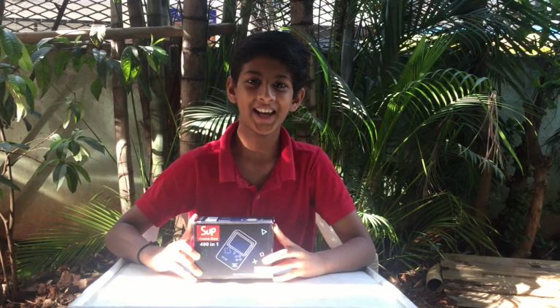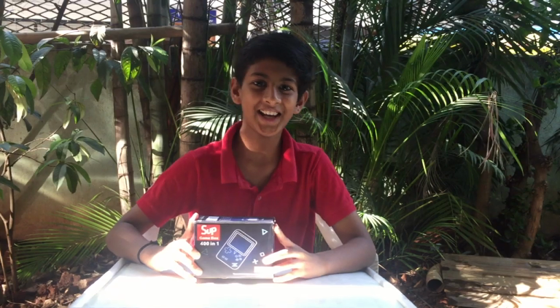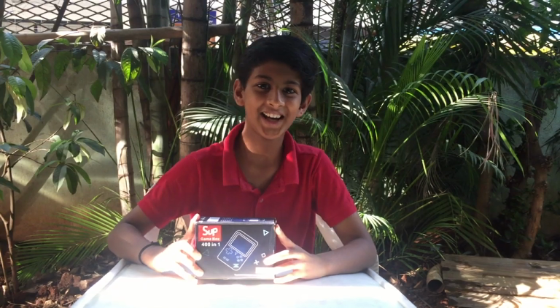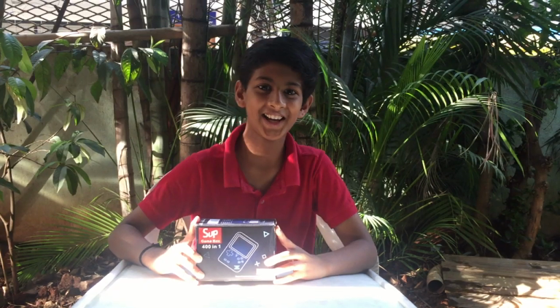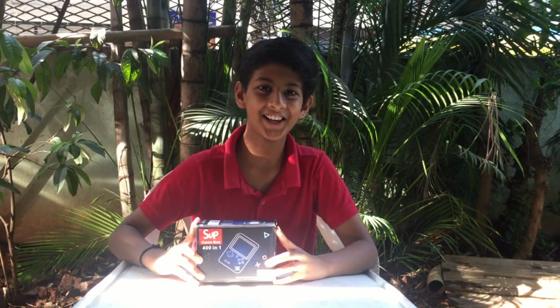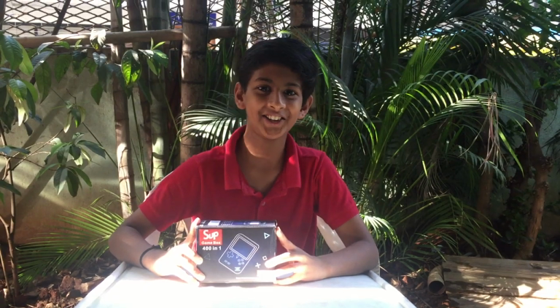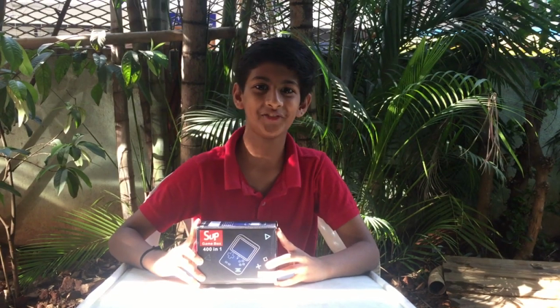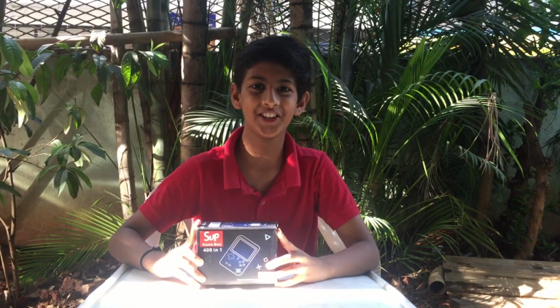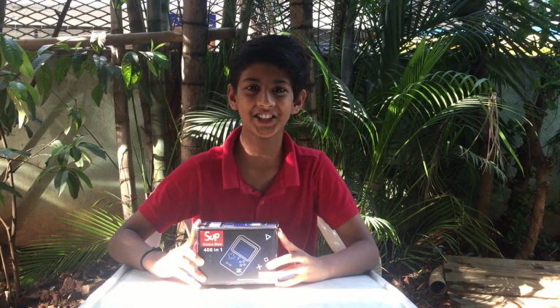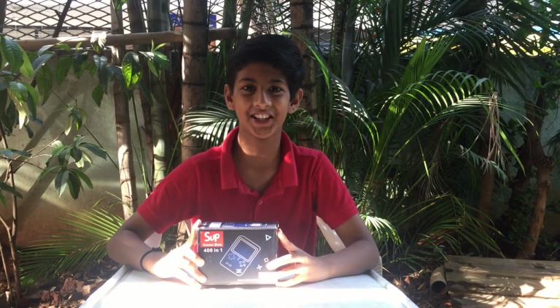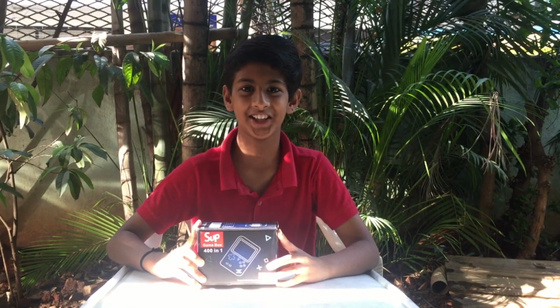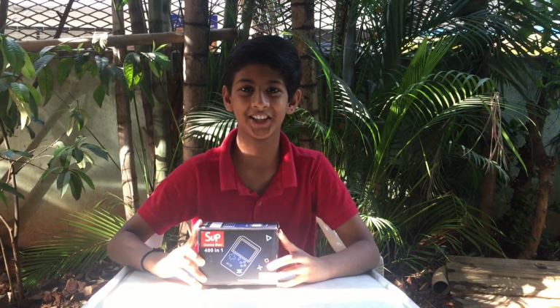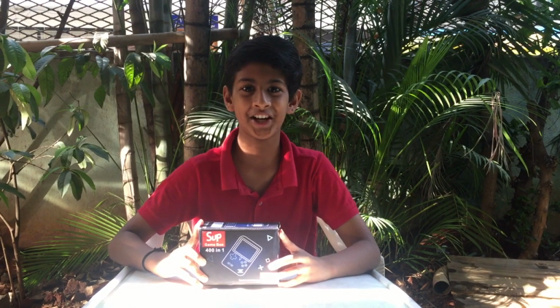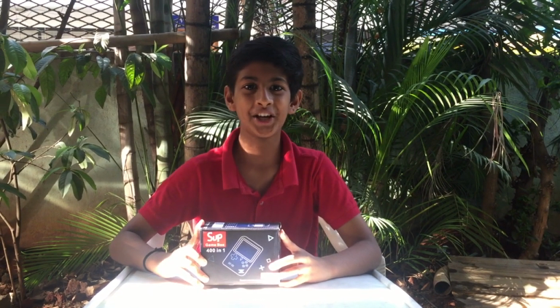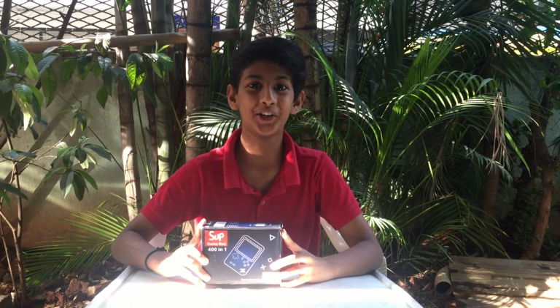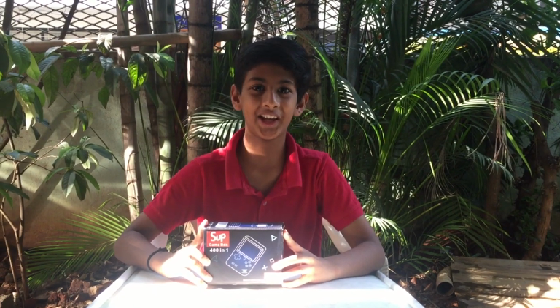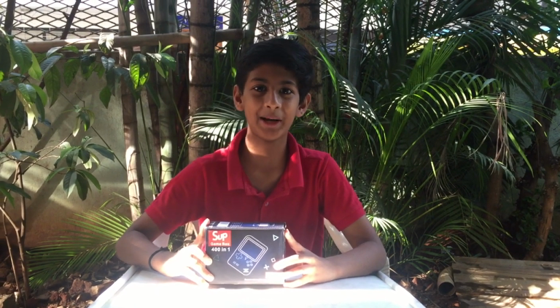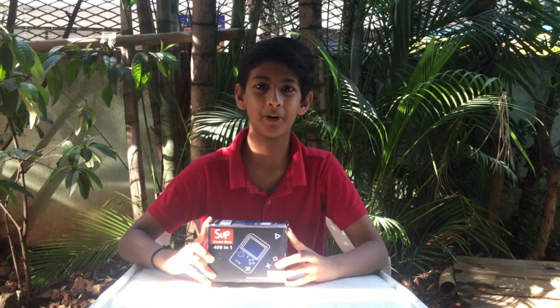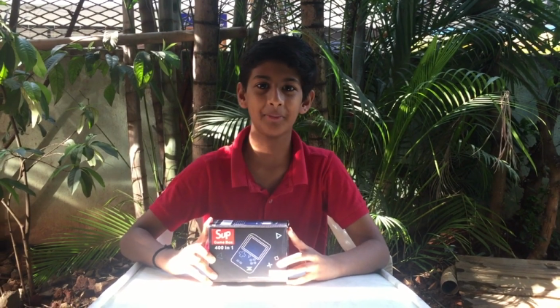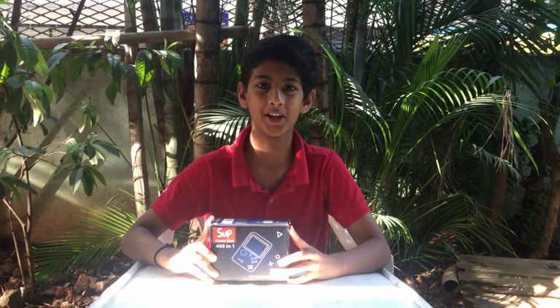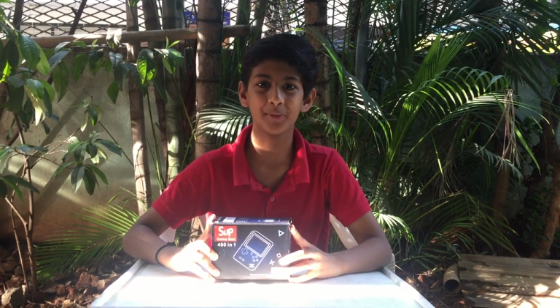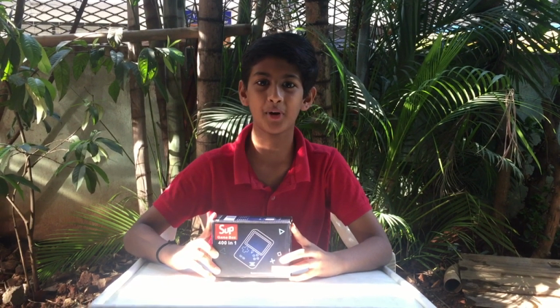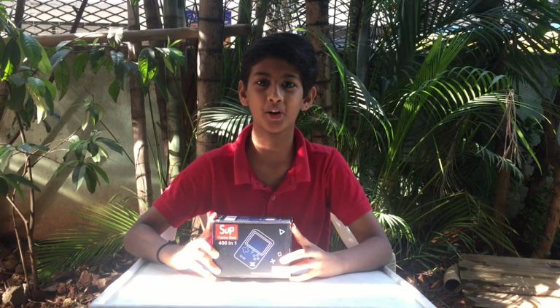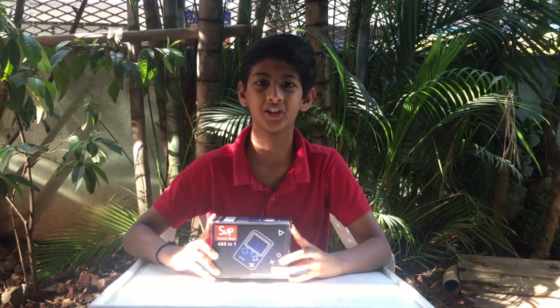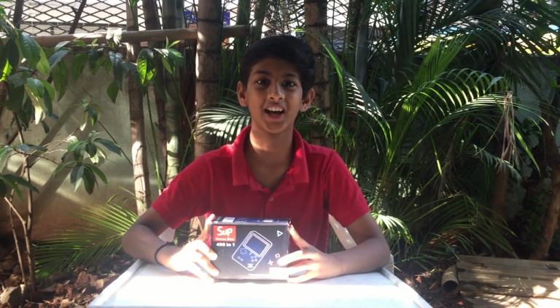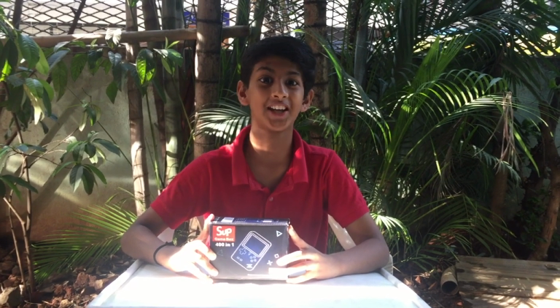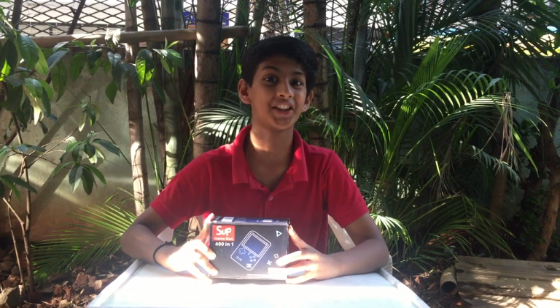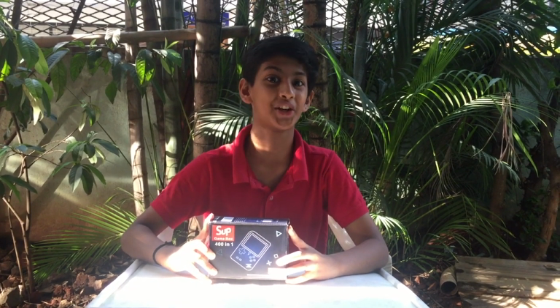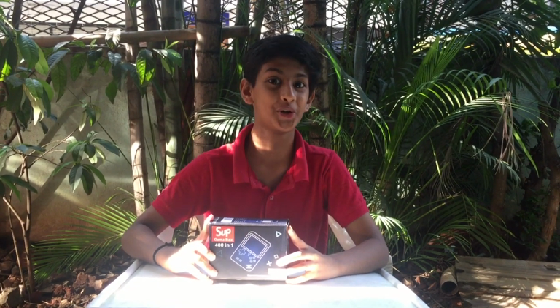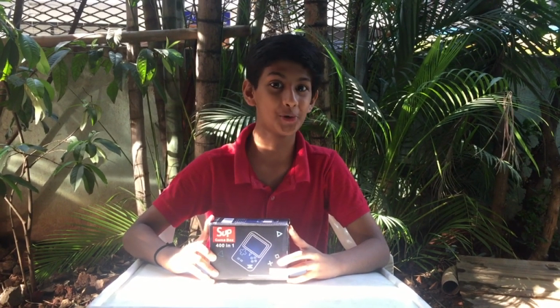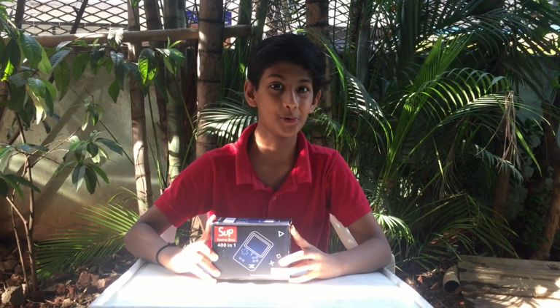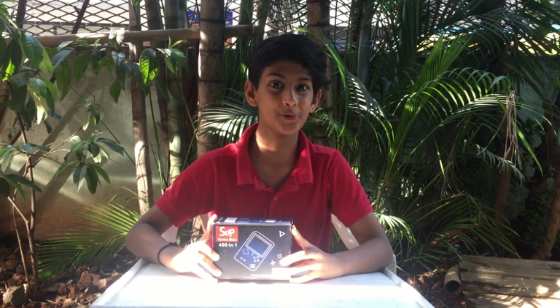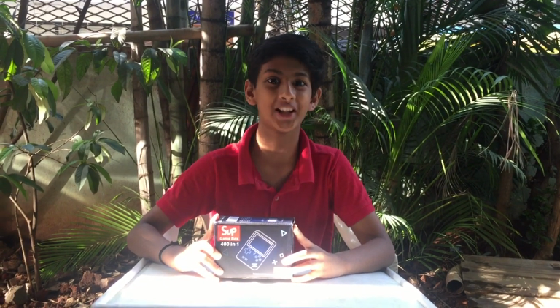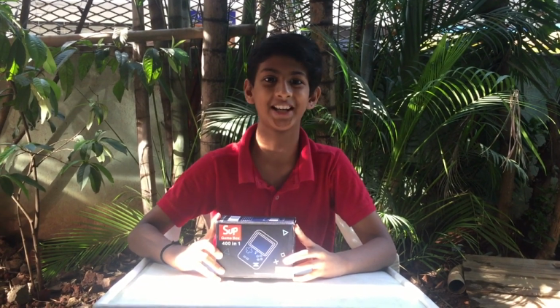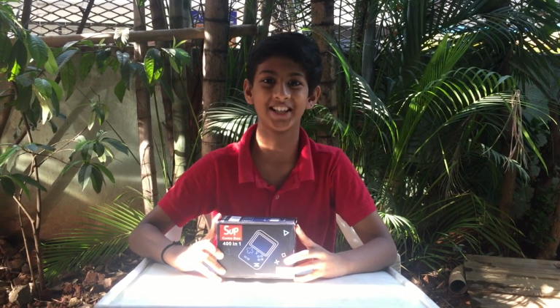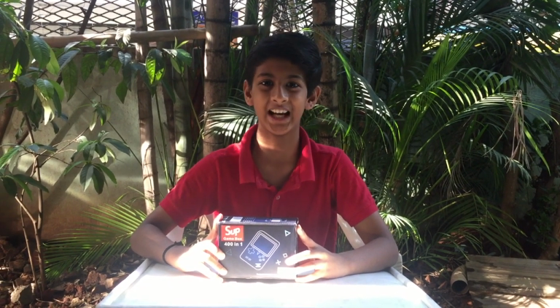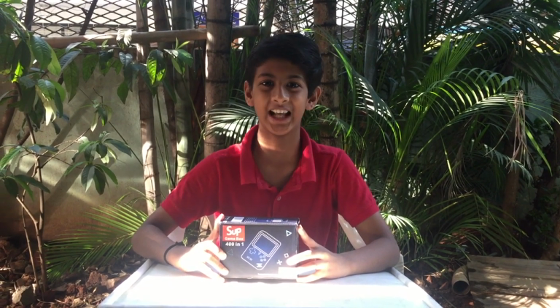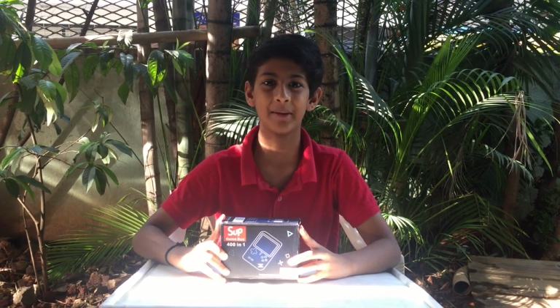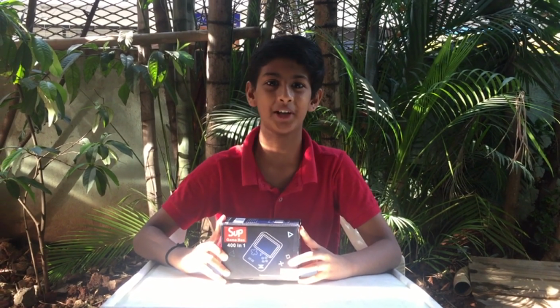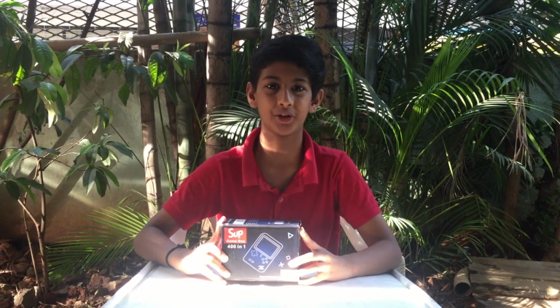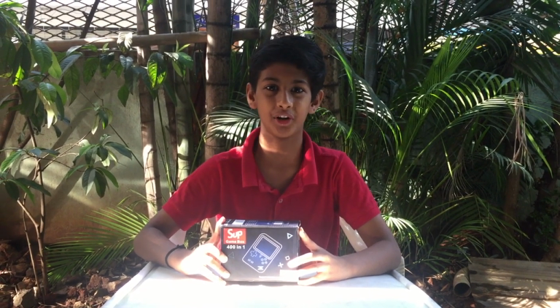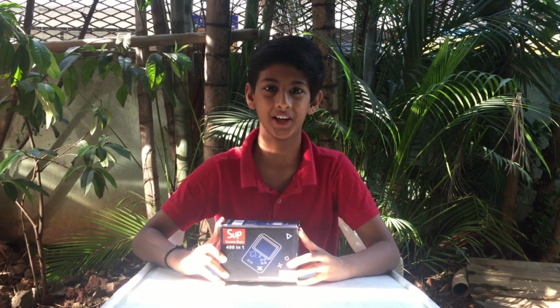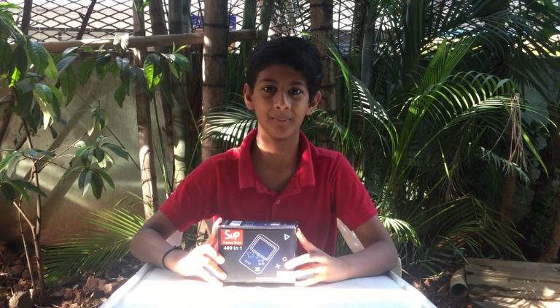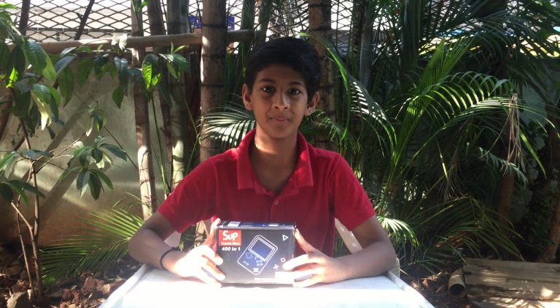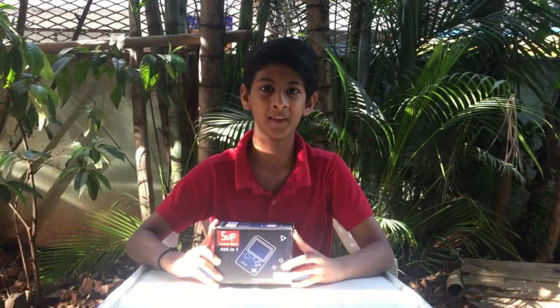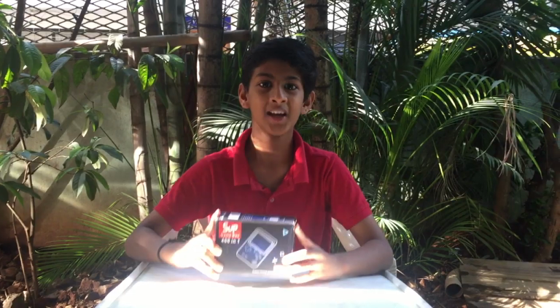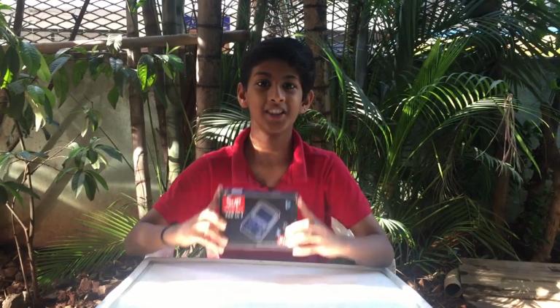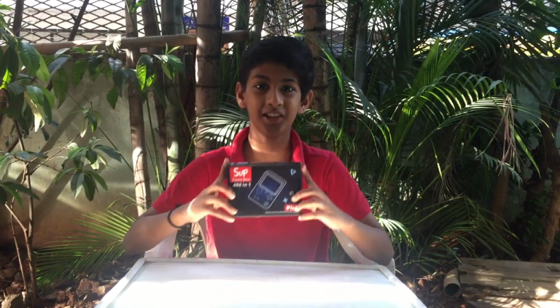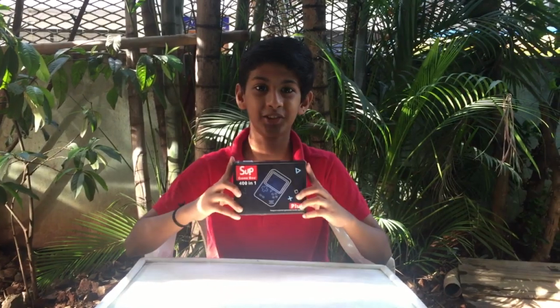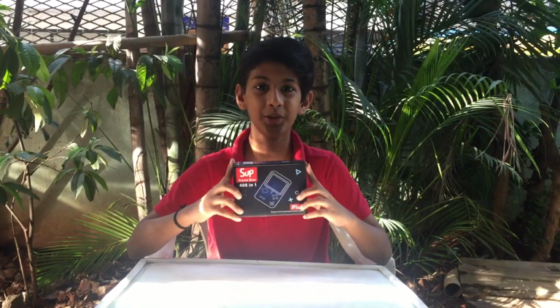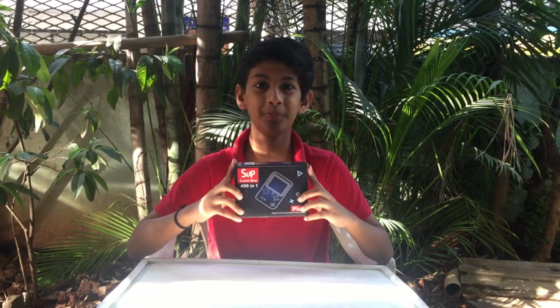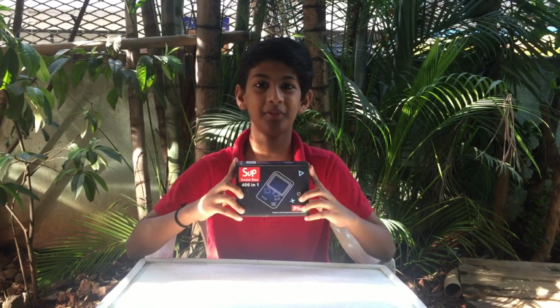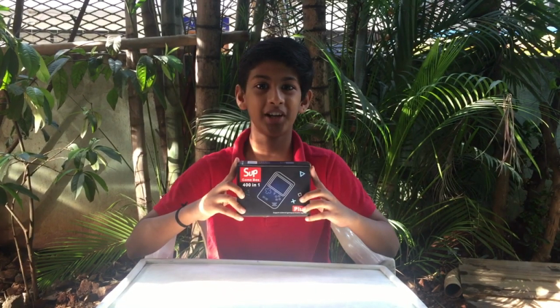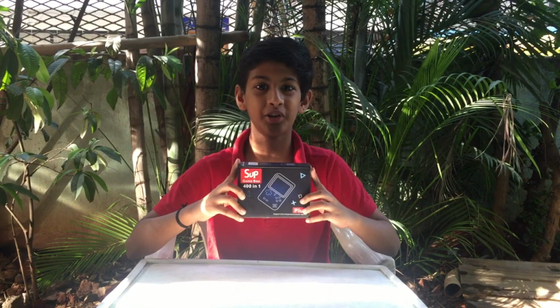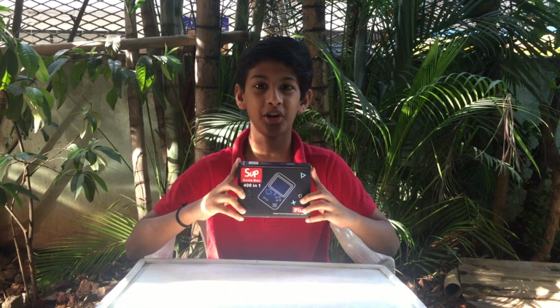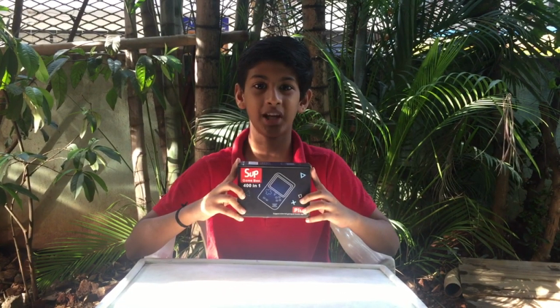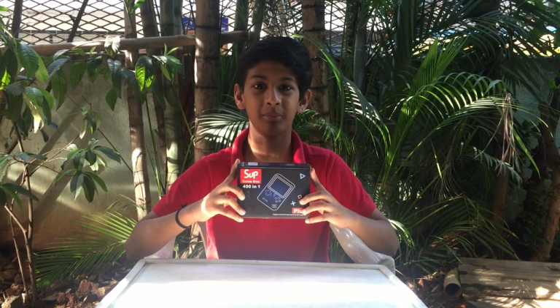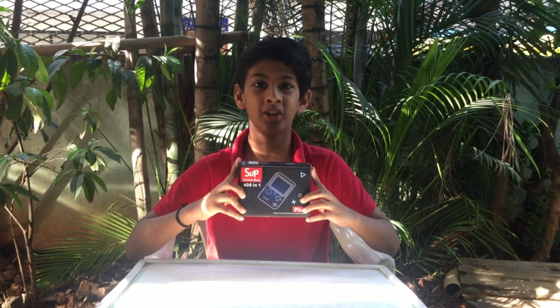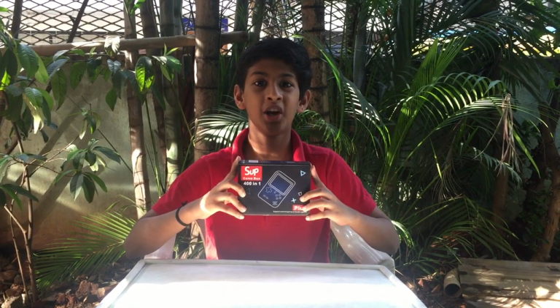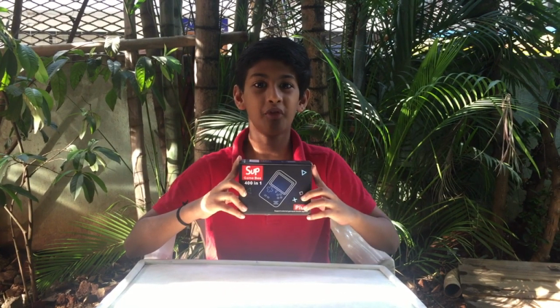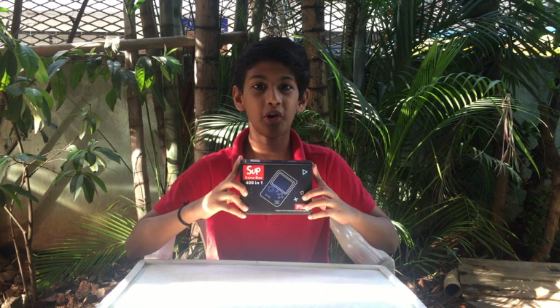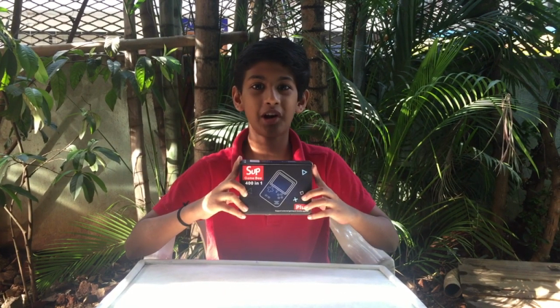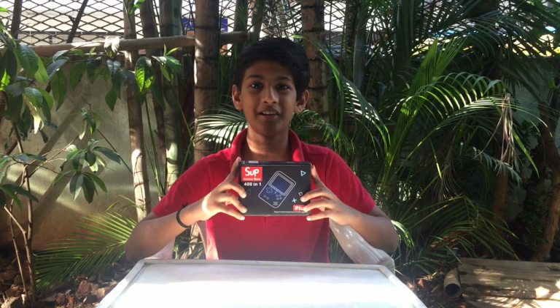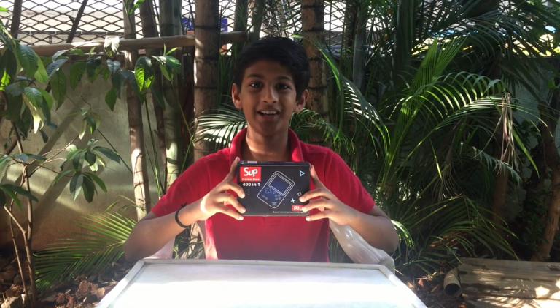Hey guys, VJ here. Today I'm going to be unboxing another cool and dynamic toy — the Soup Retro Games 401.